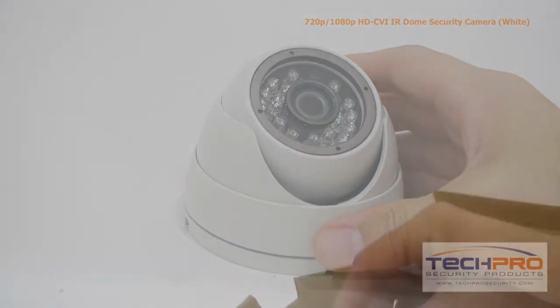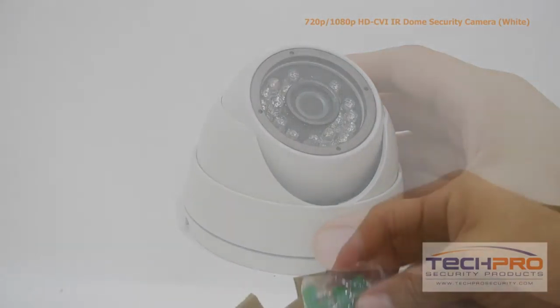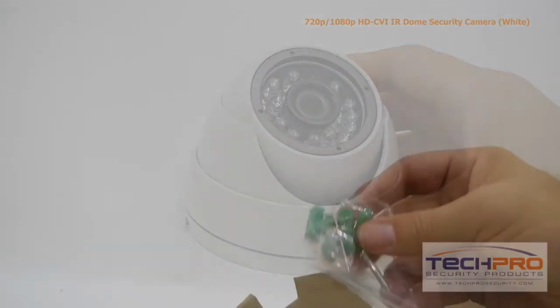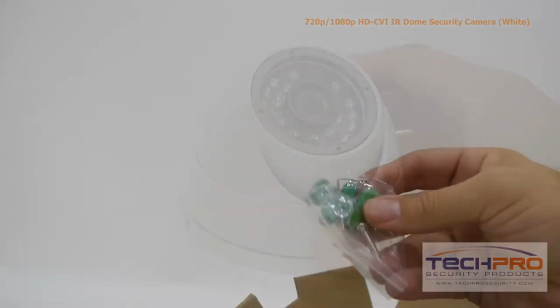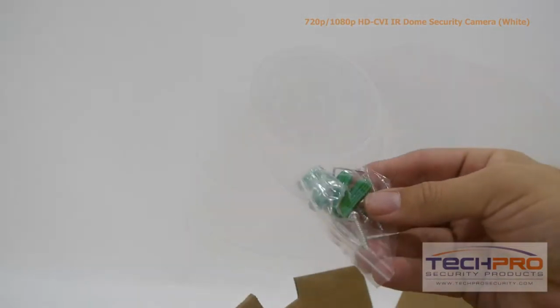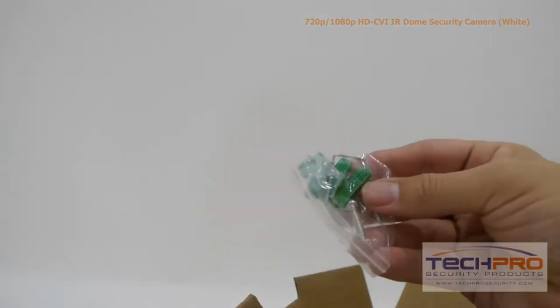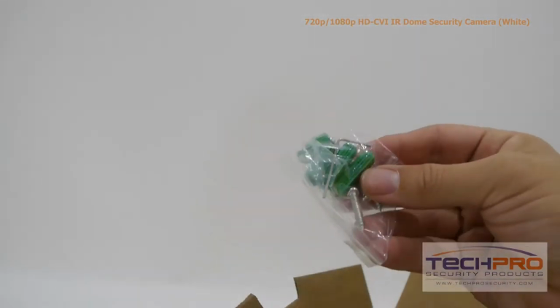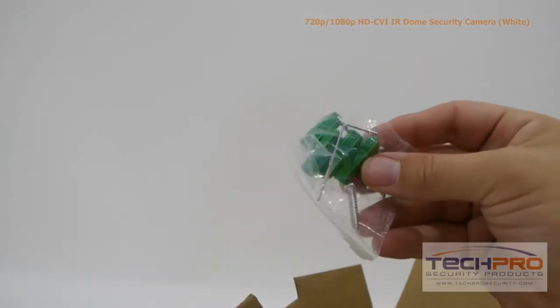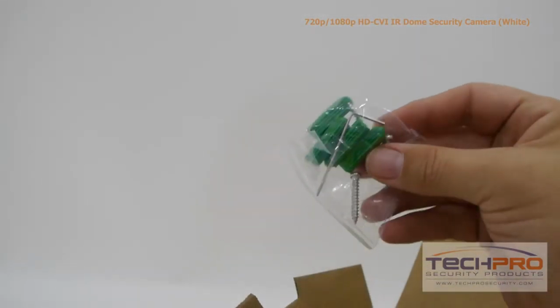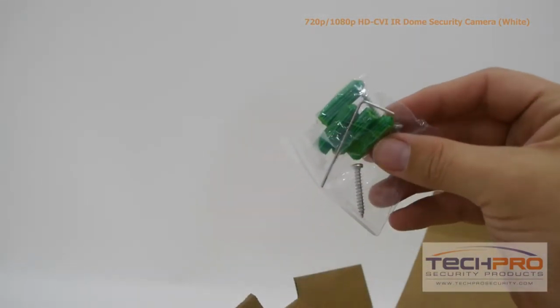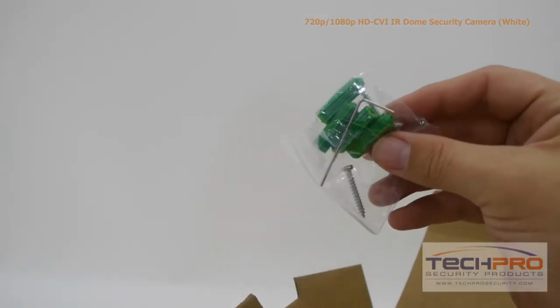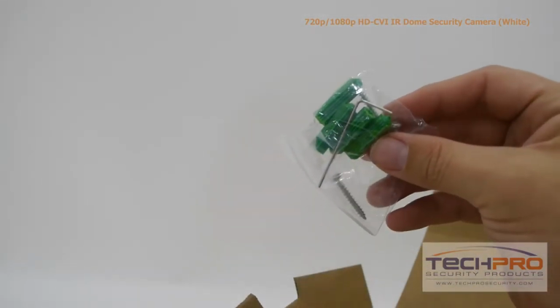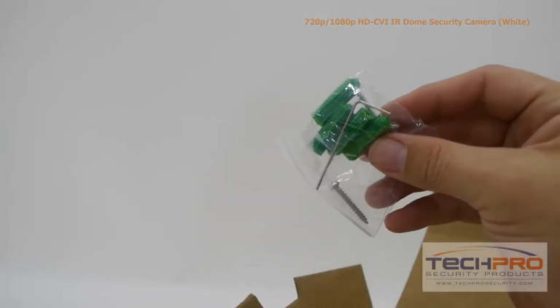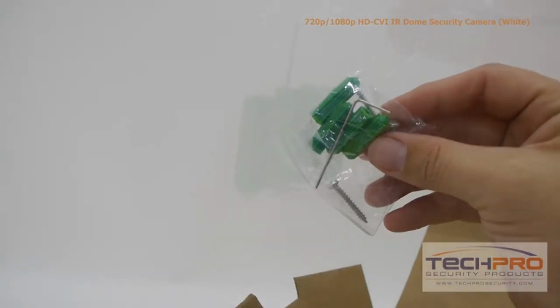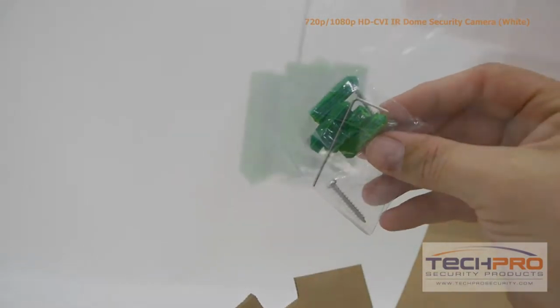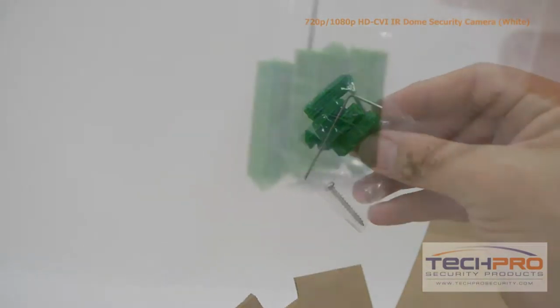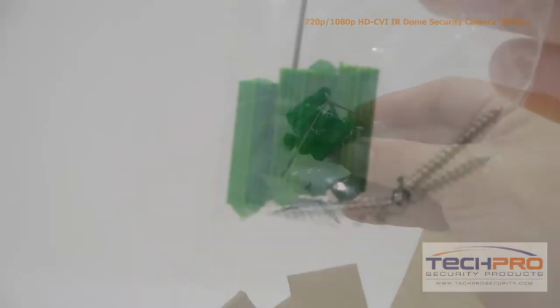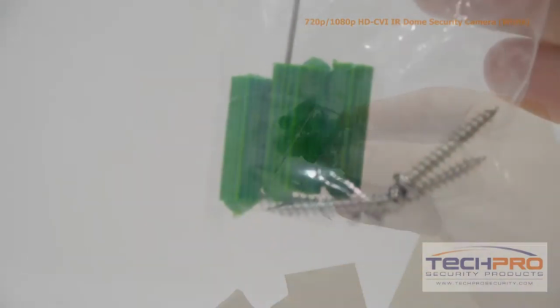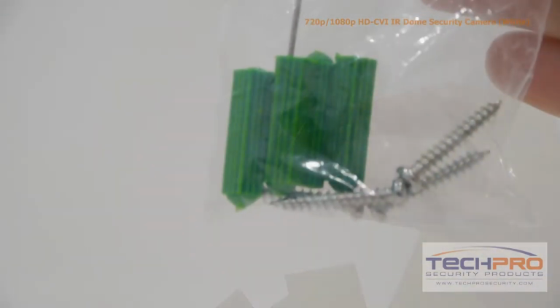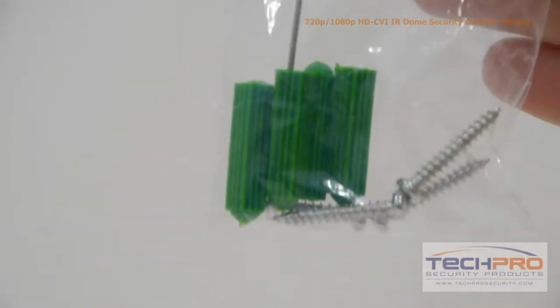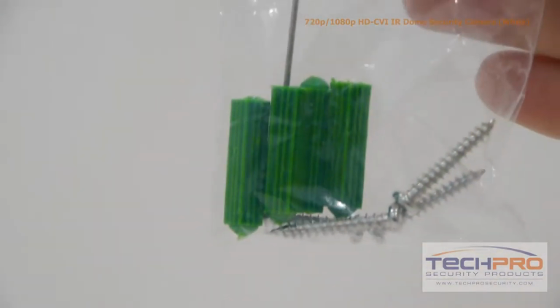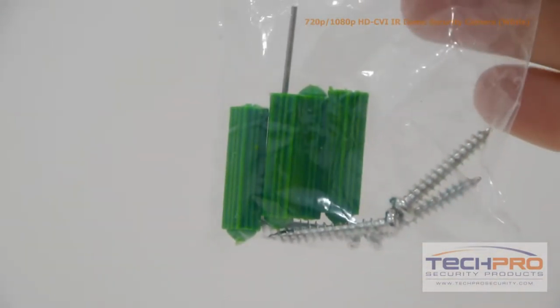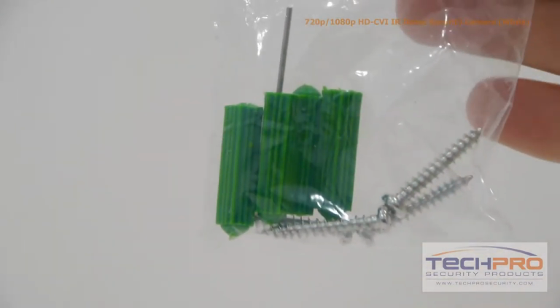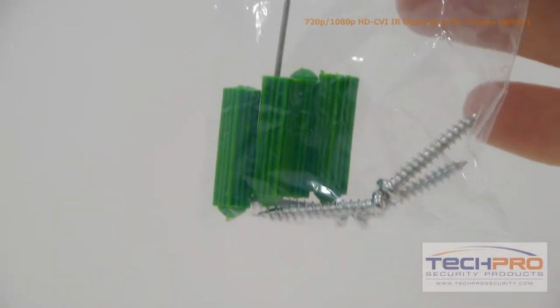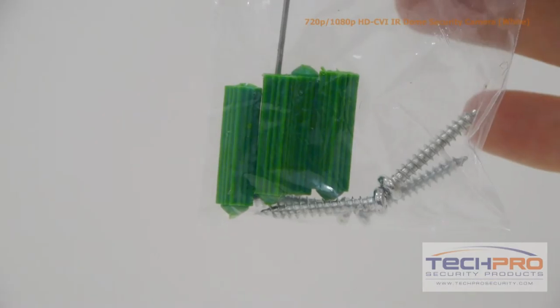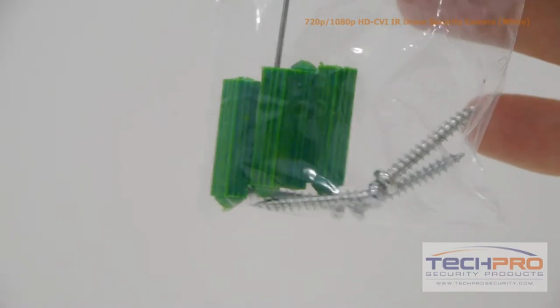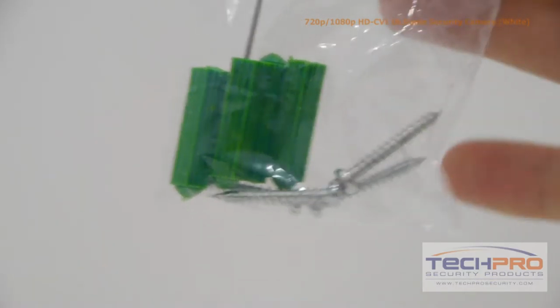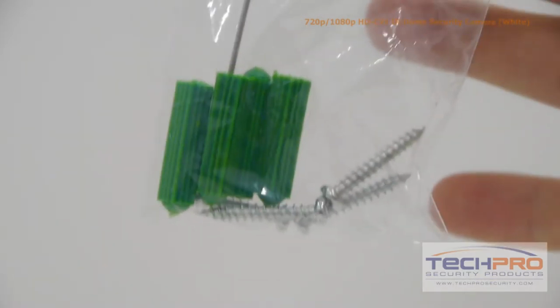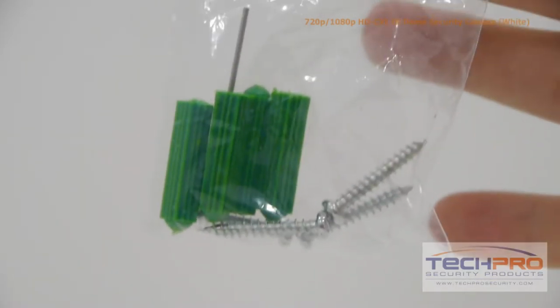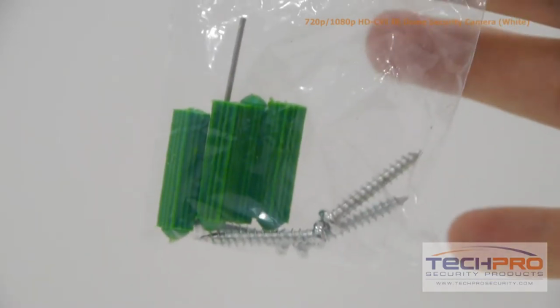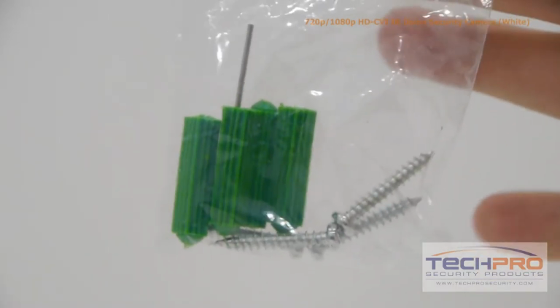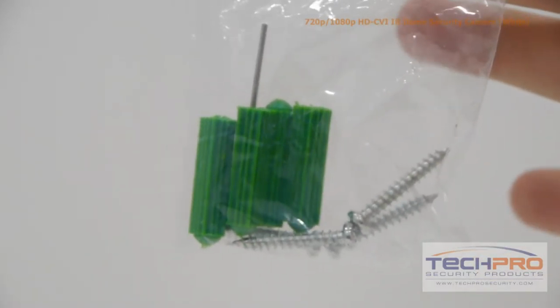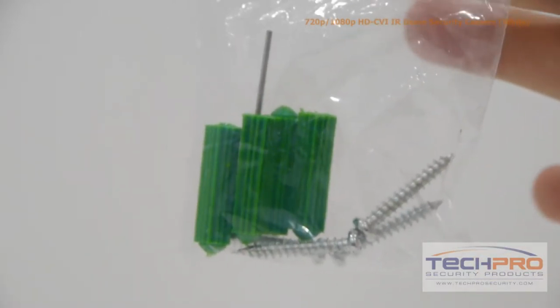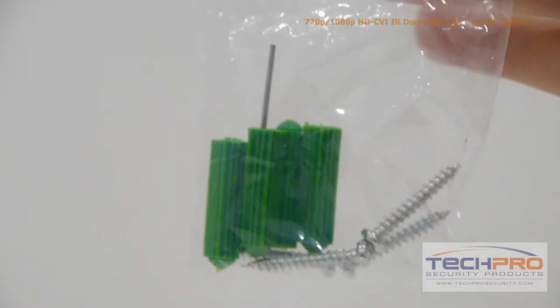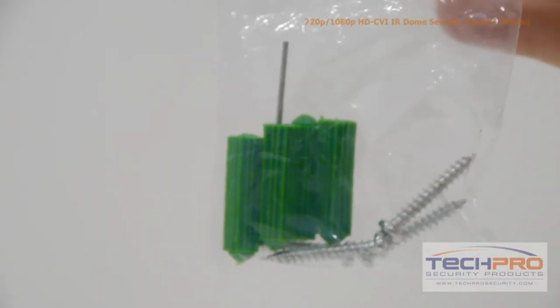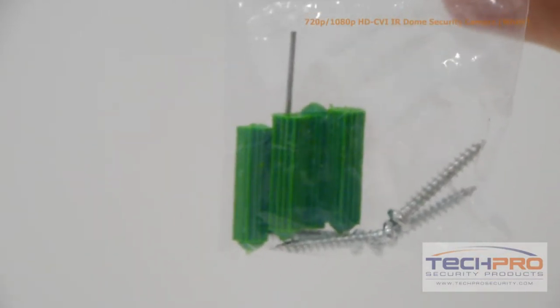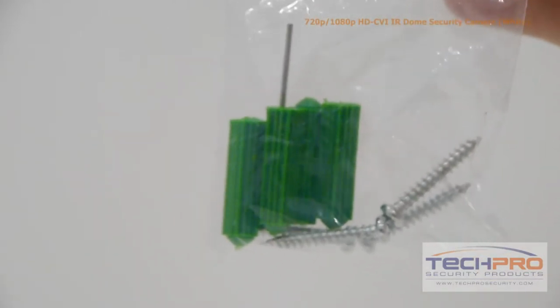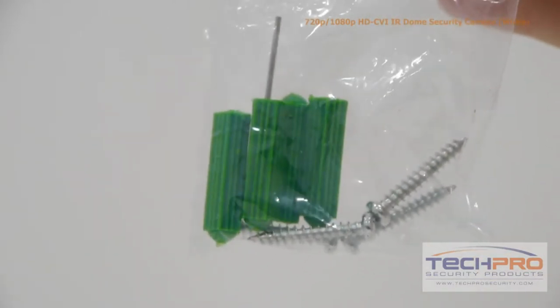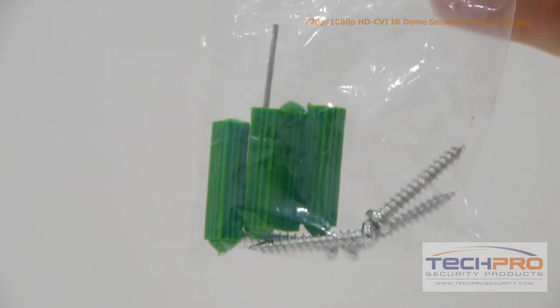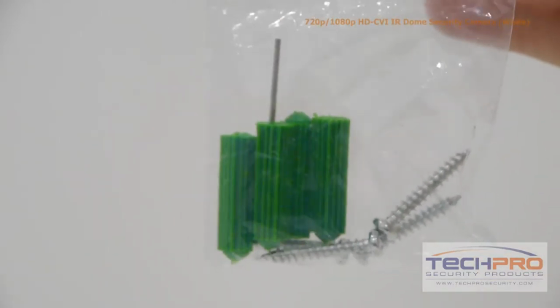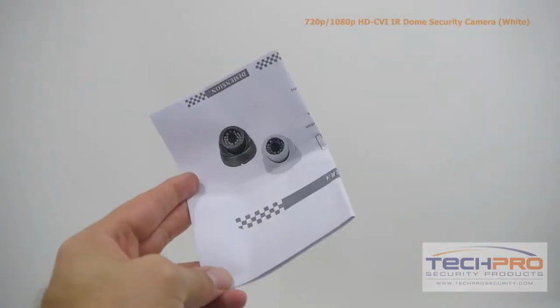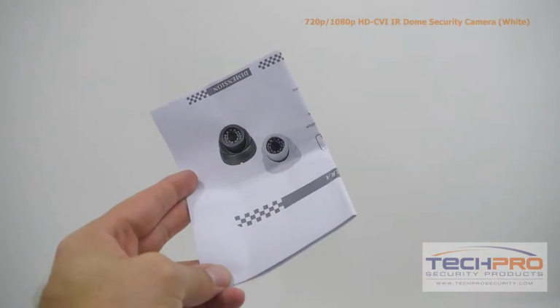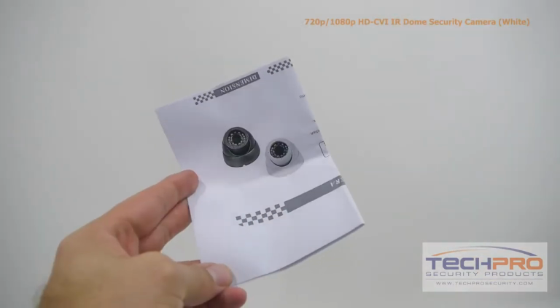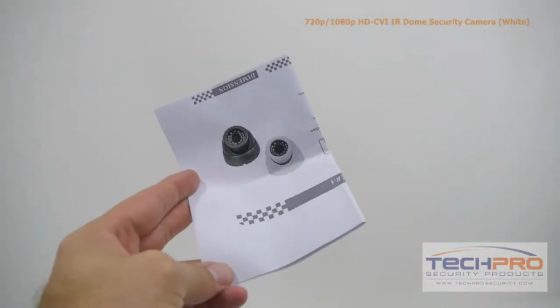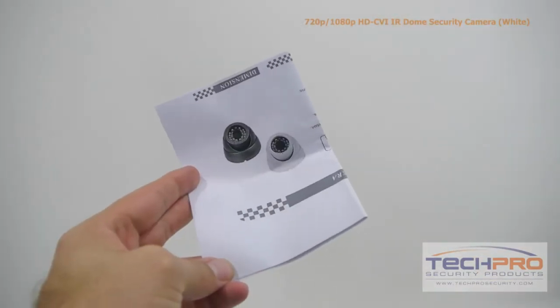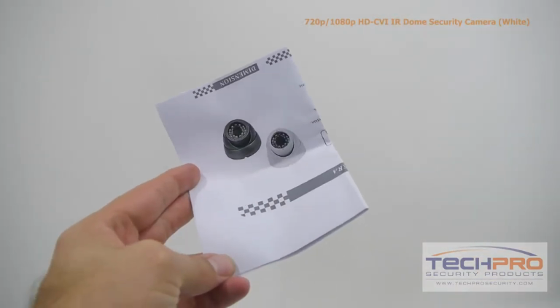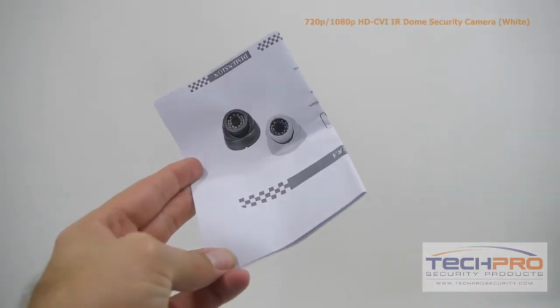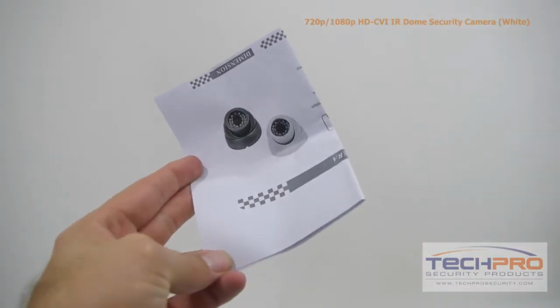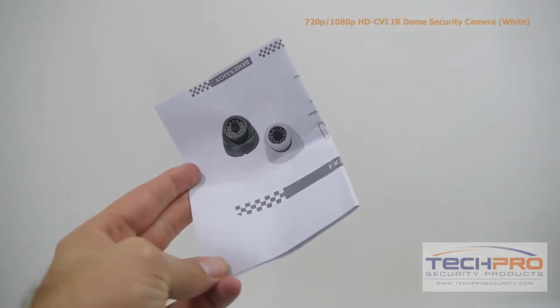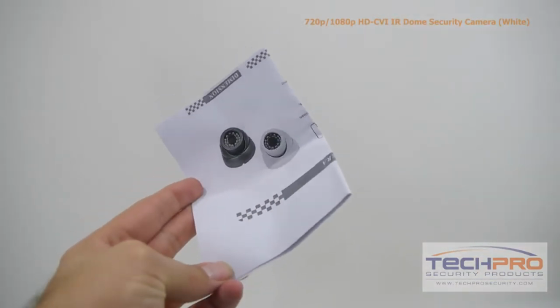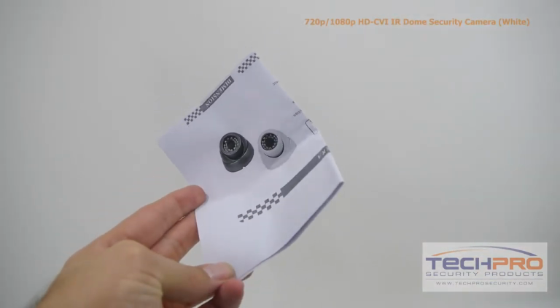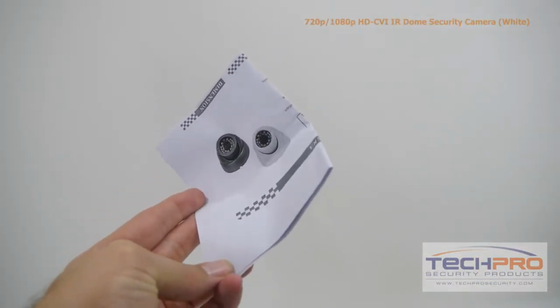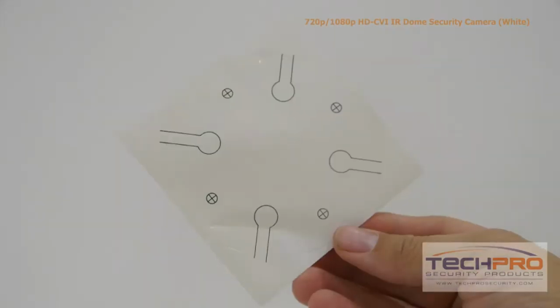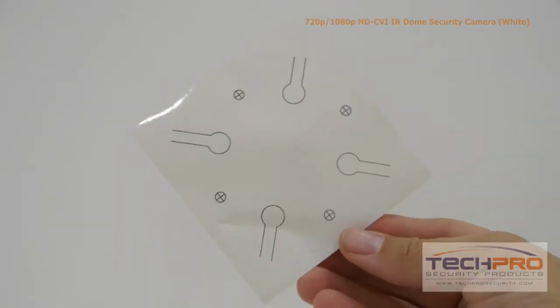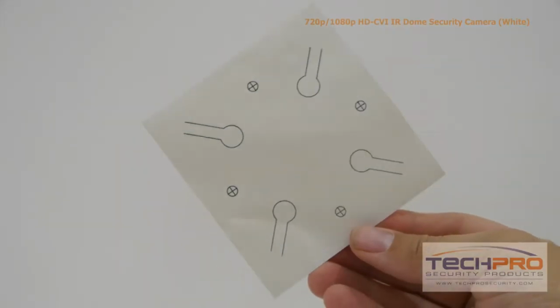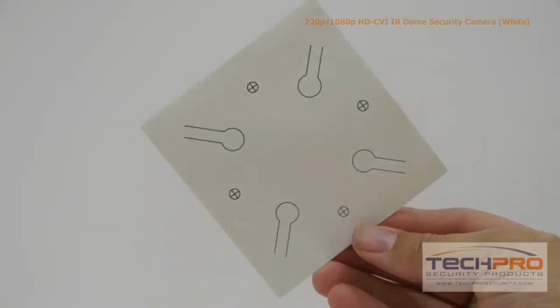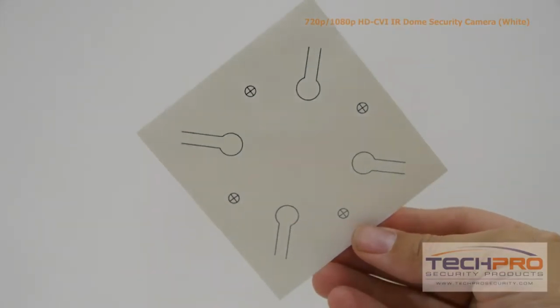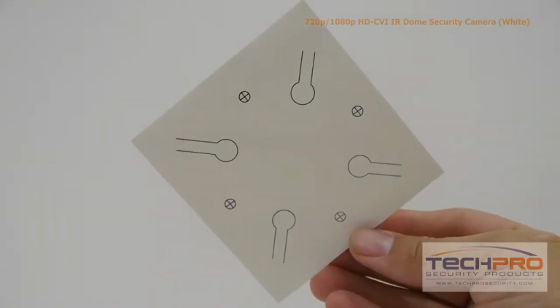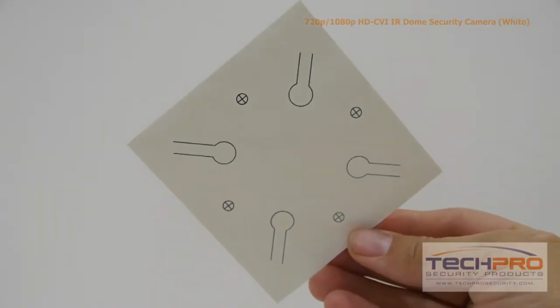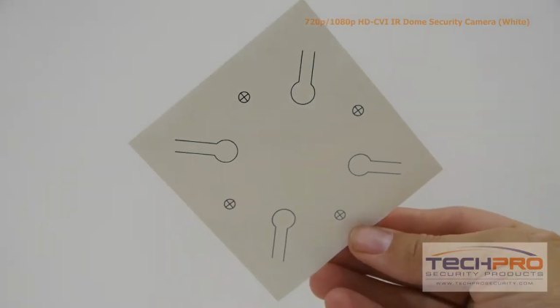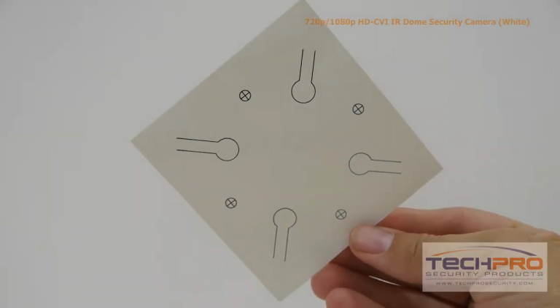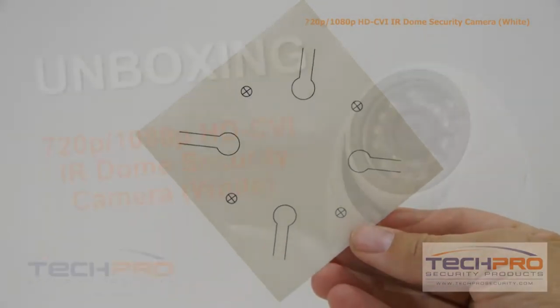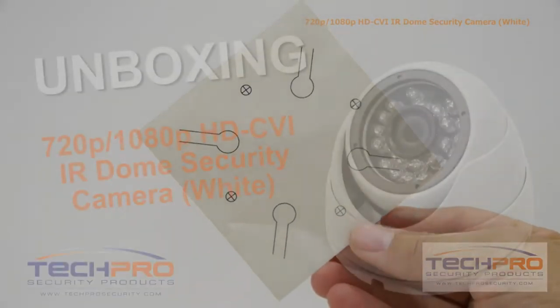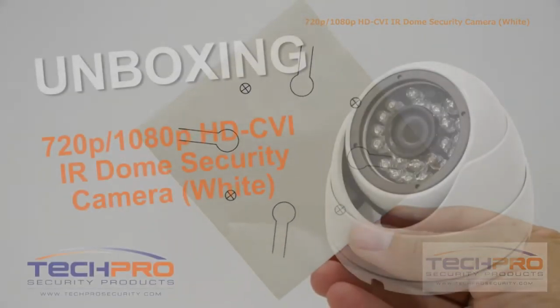Inside the box you'll also find a bag of screws, anchors, and an allen wrench, an instruction manual, and a mounting template.